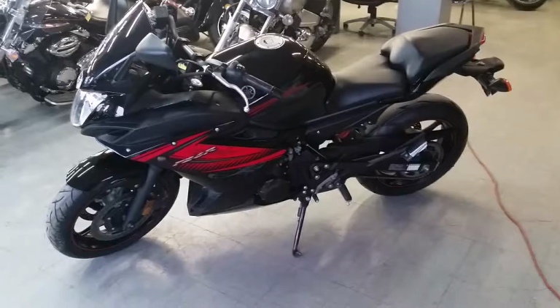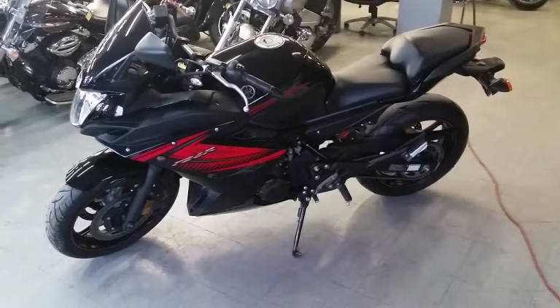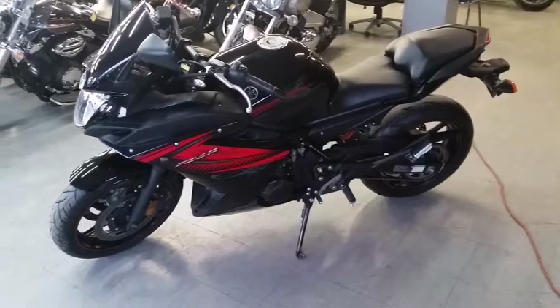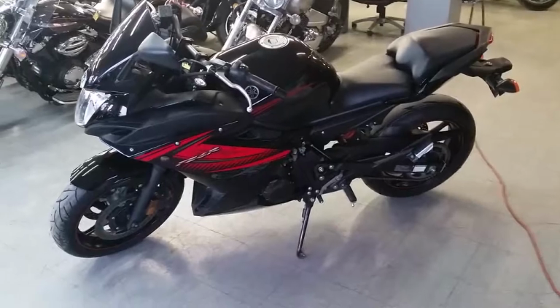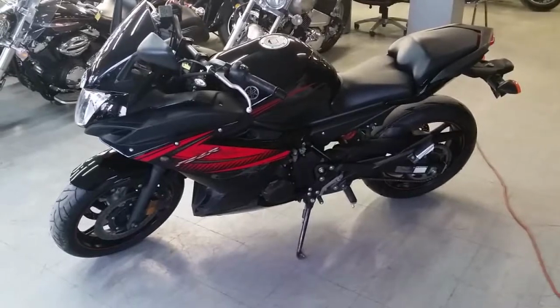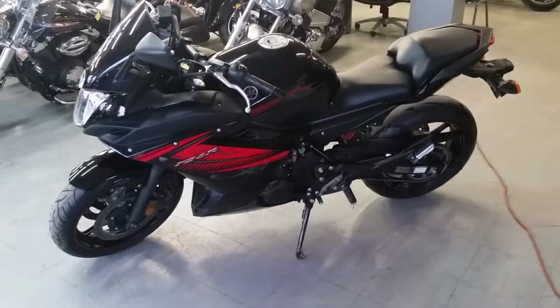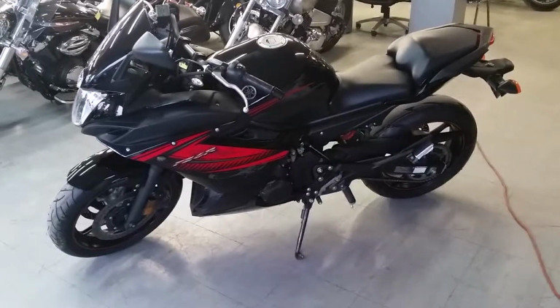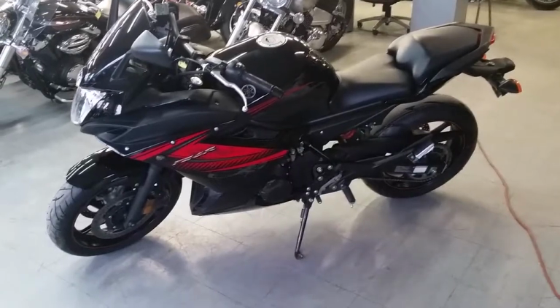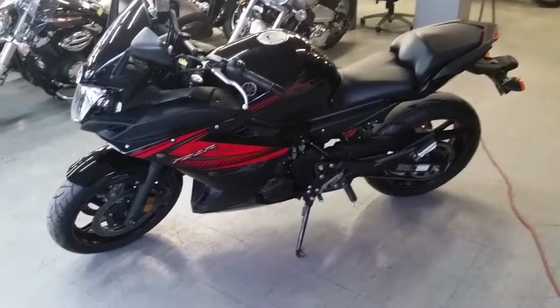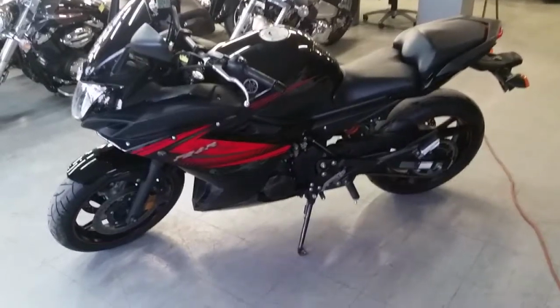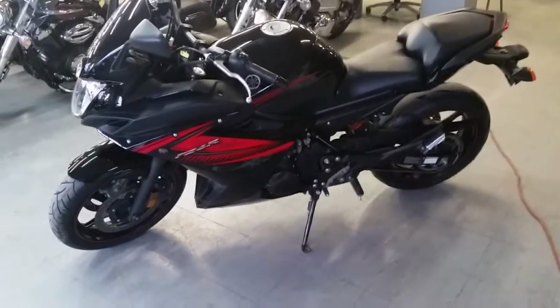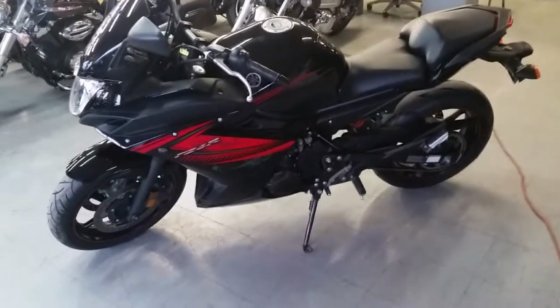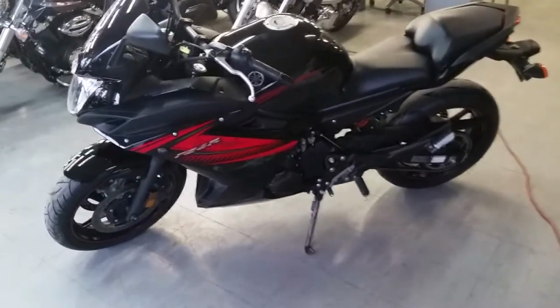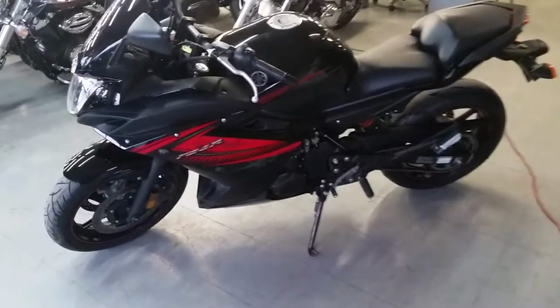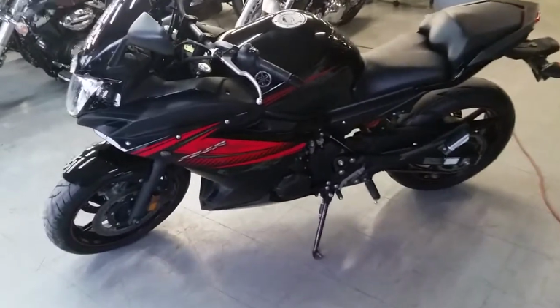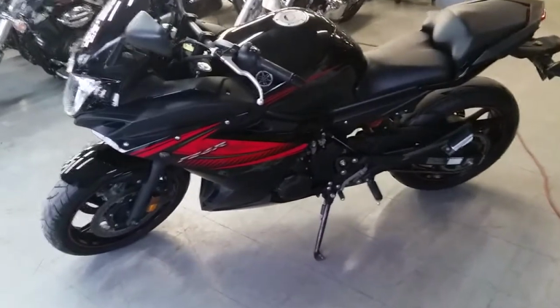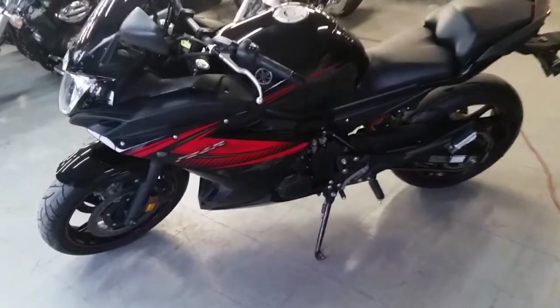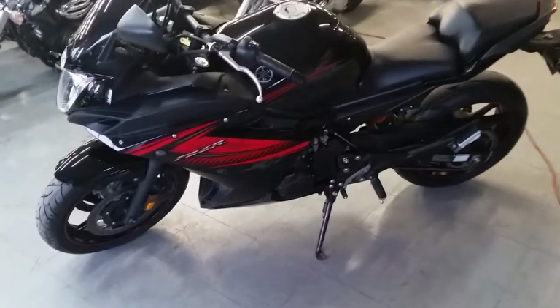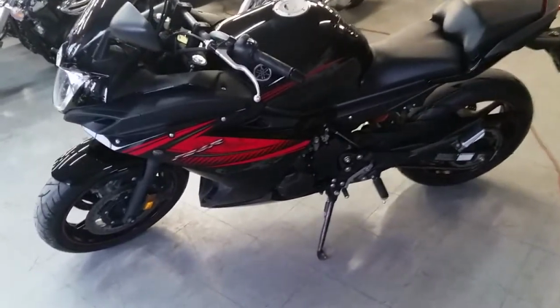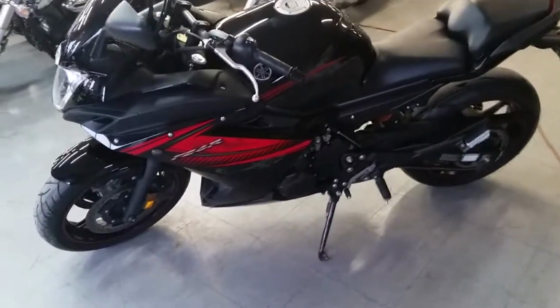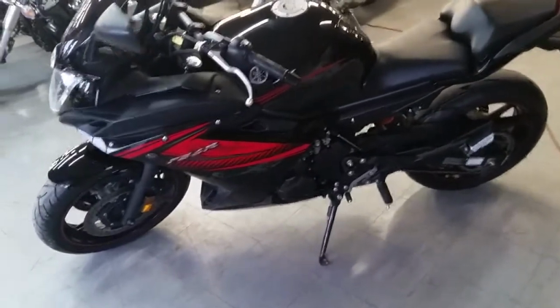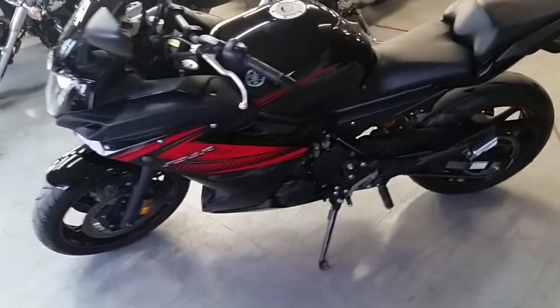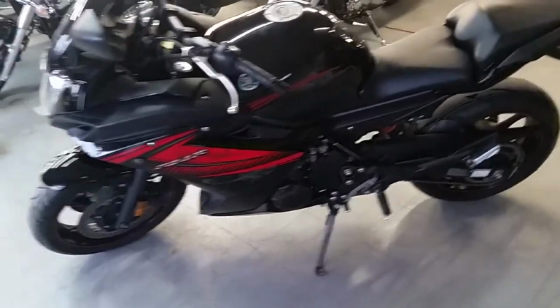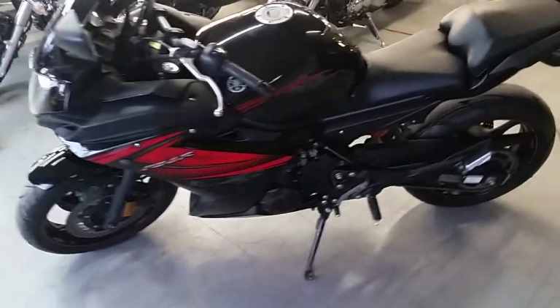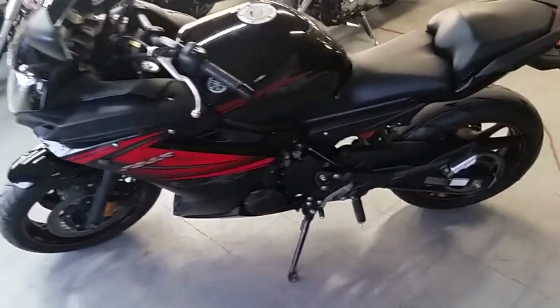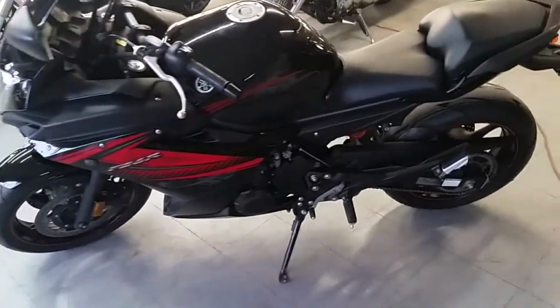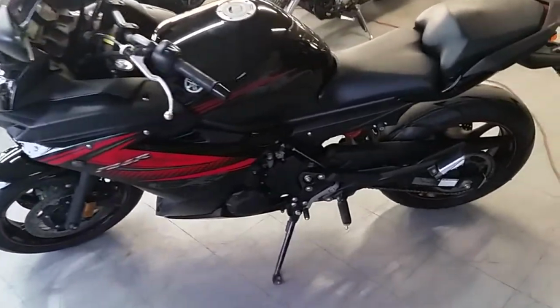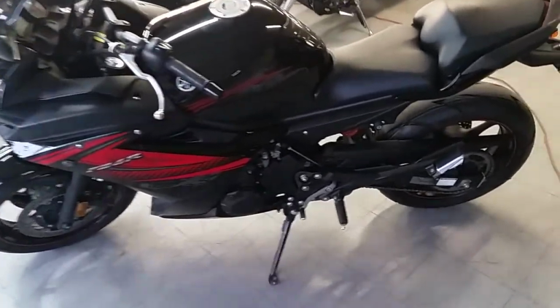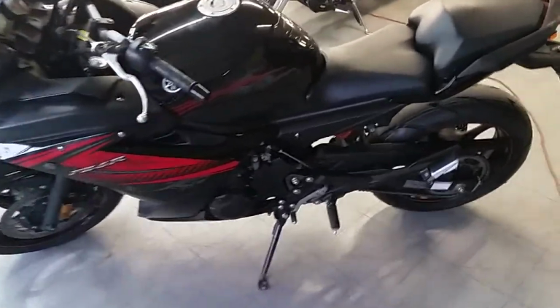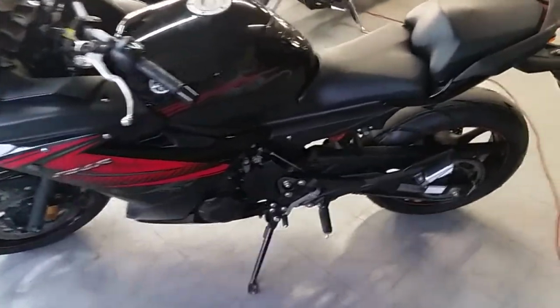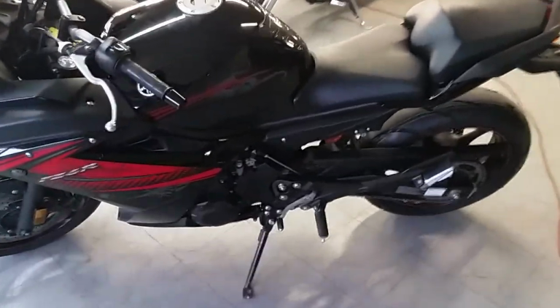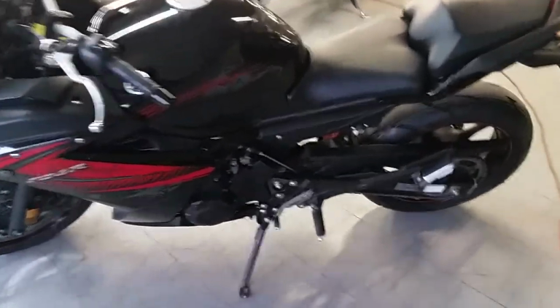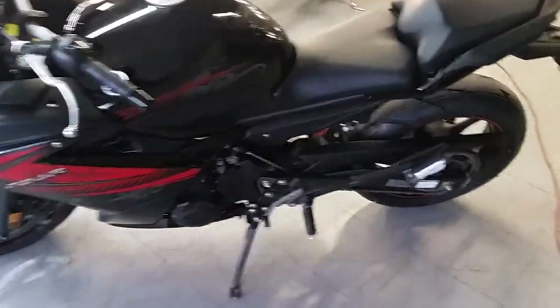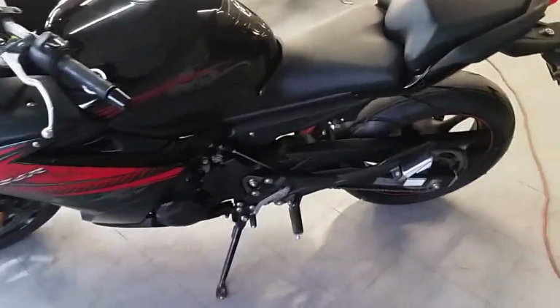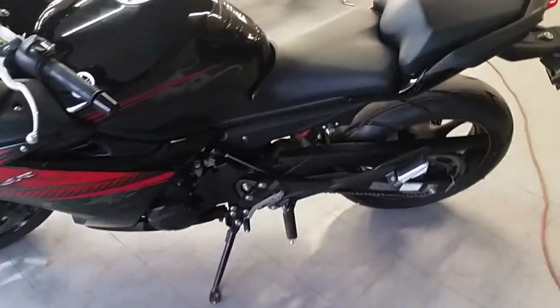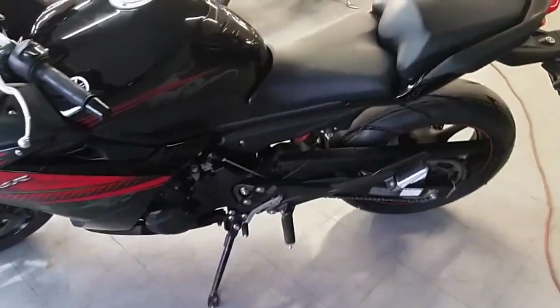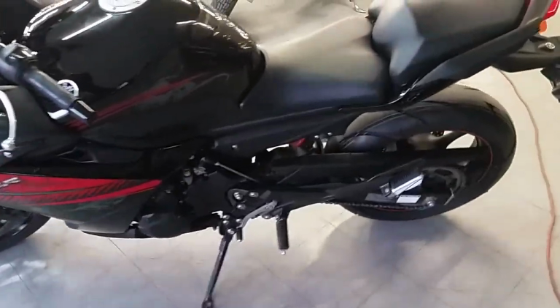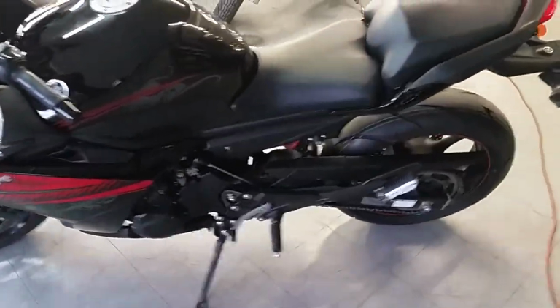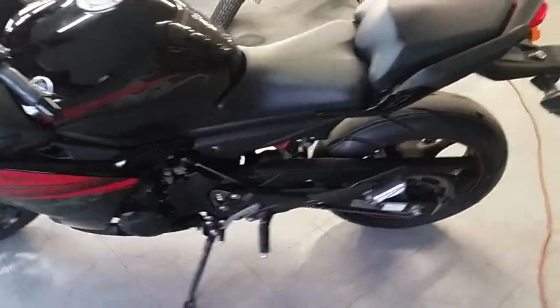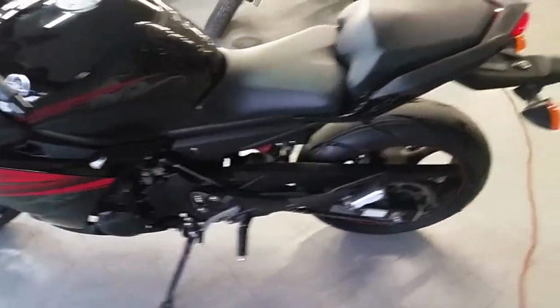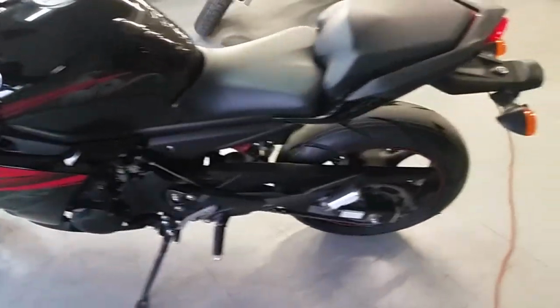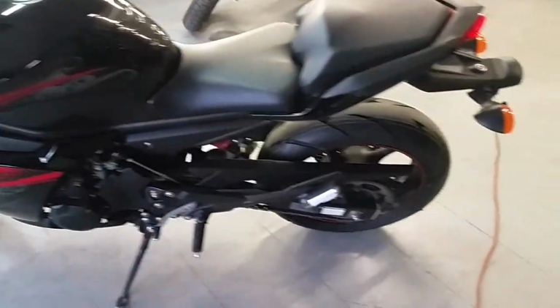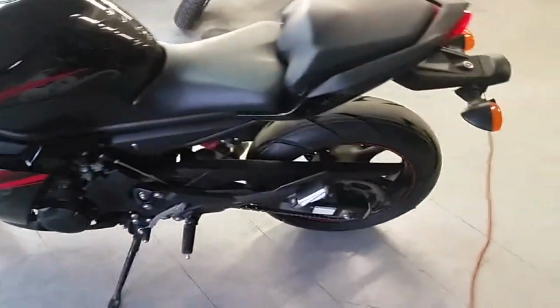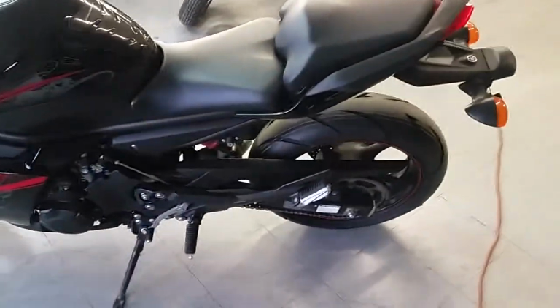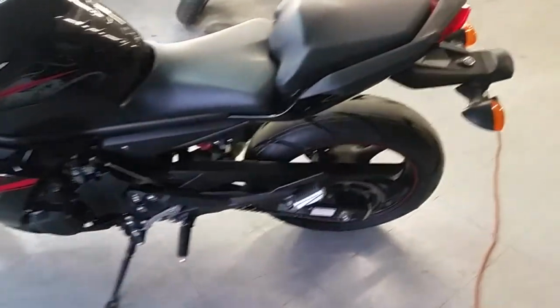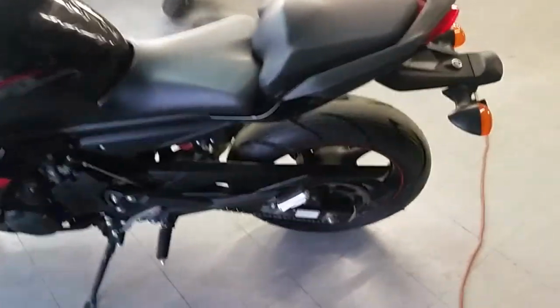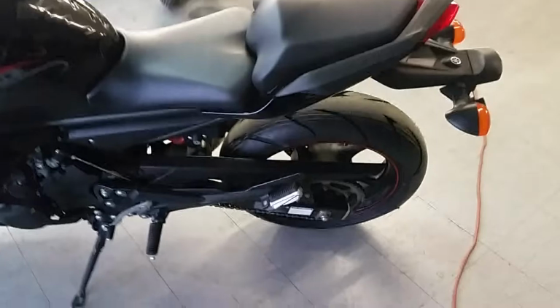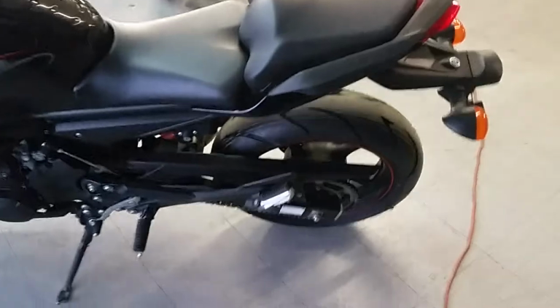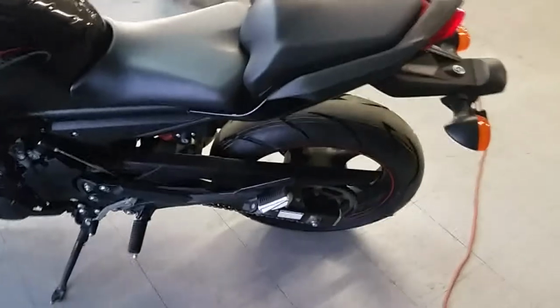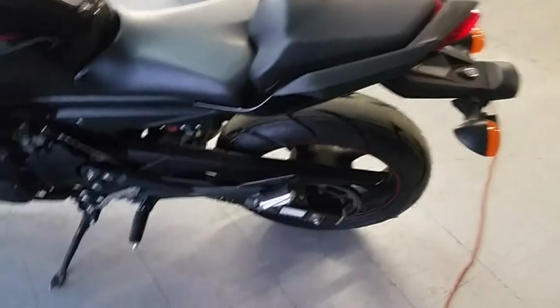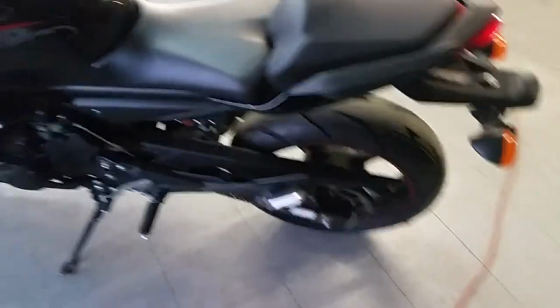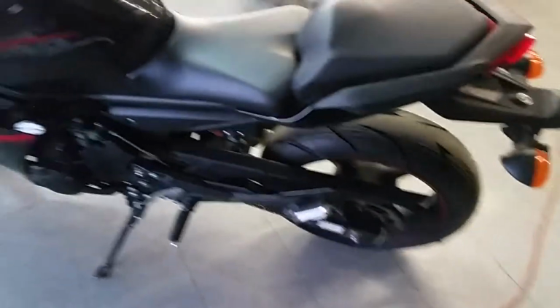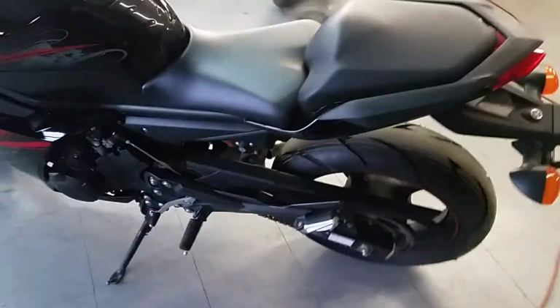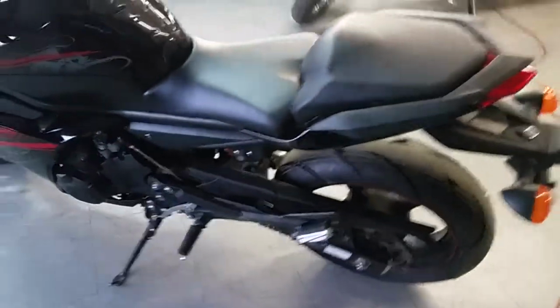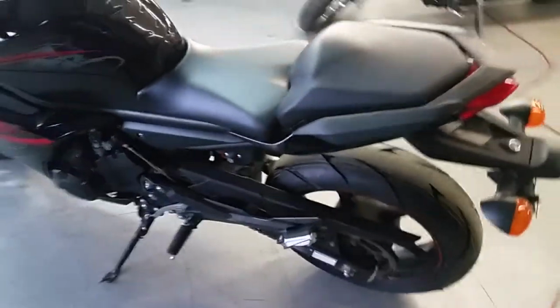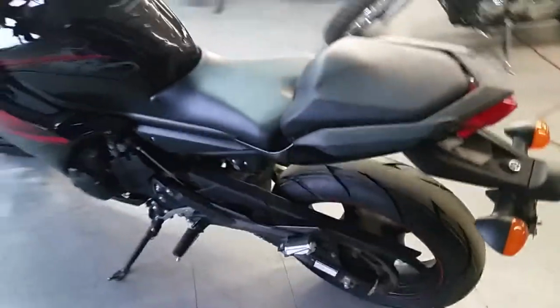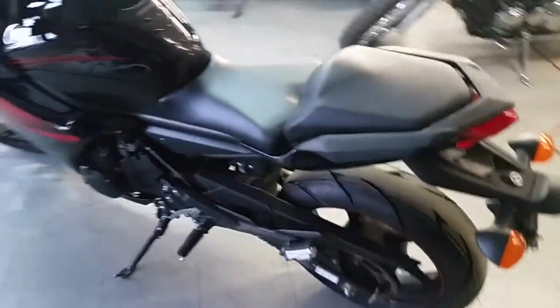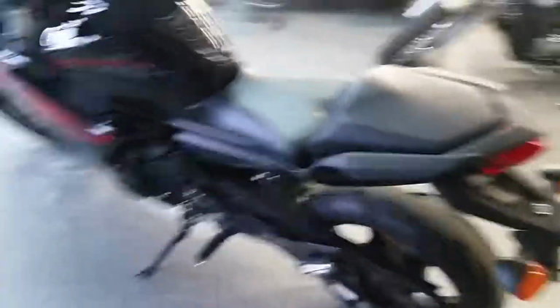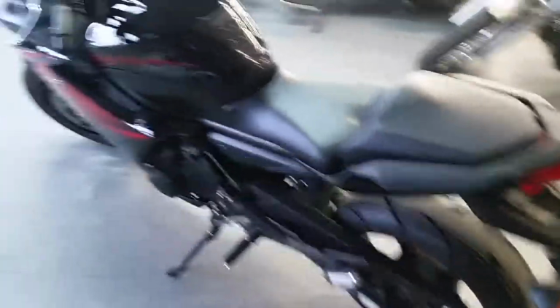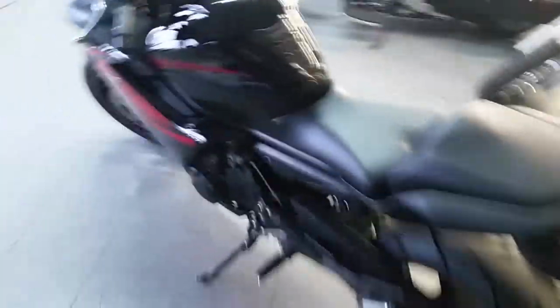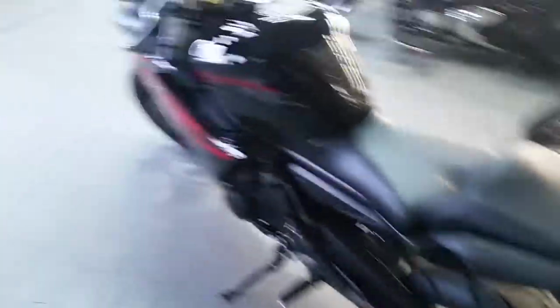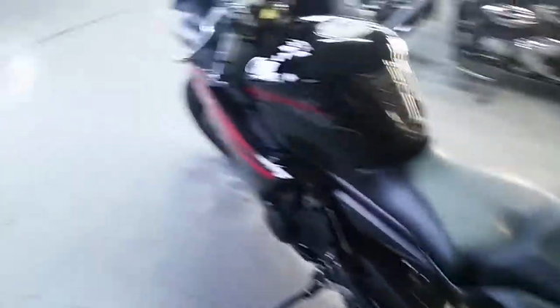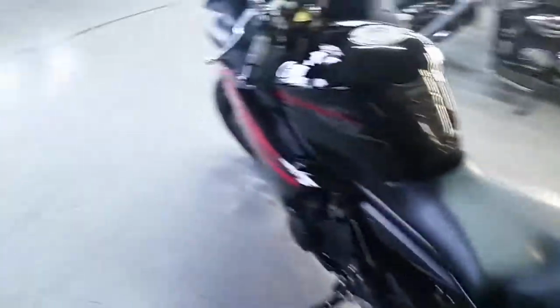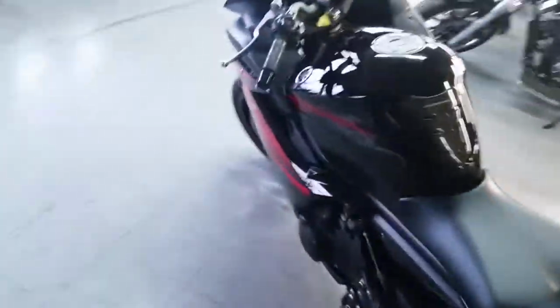At Approval Power Sports, we got financing for everybody. Today we got a 2012 FZ6R for sale.